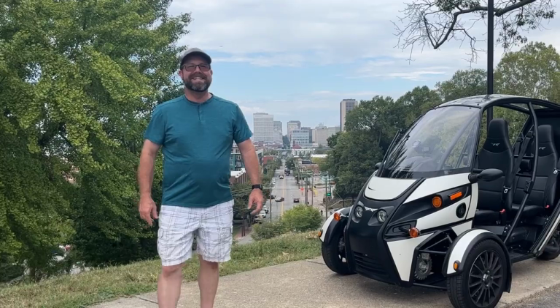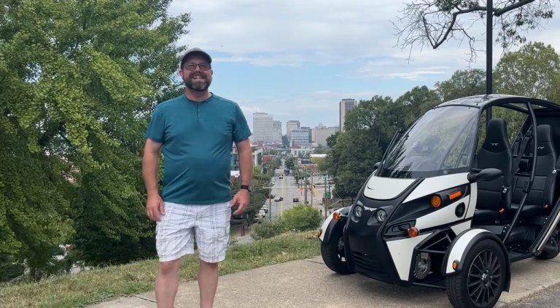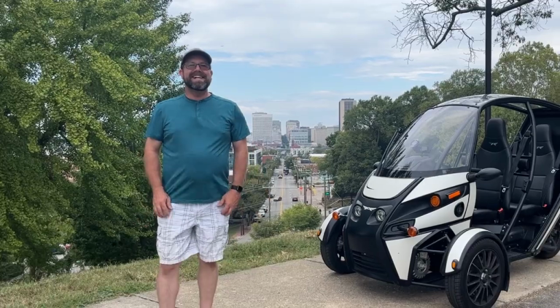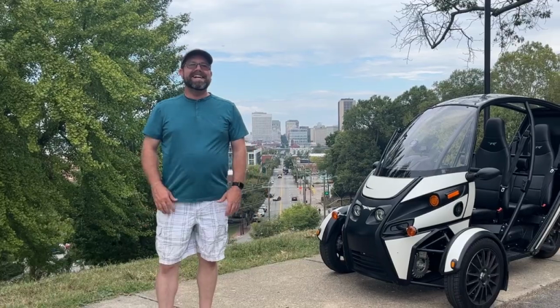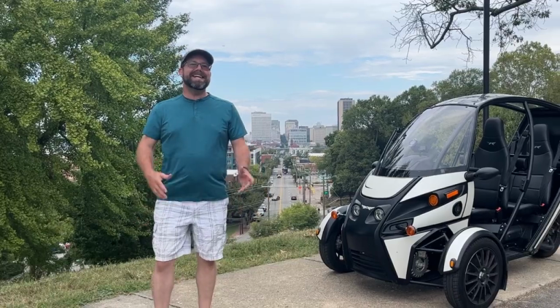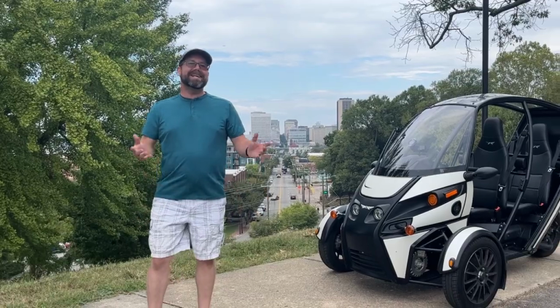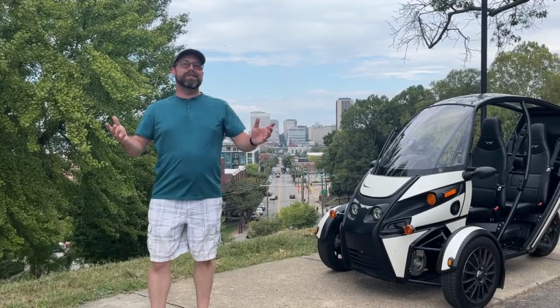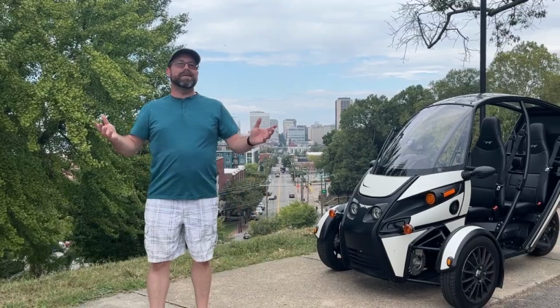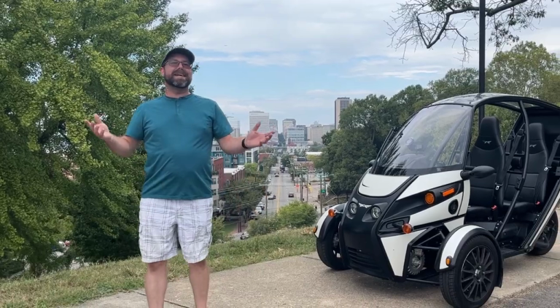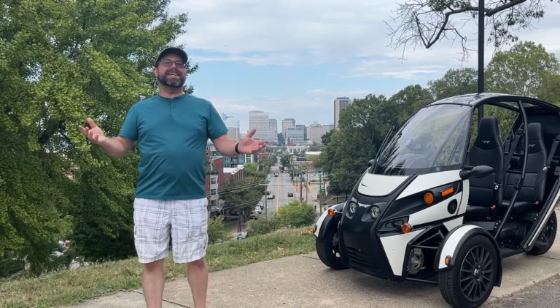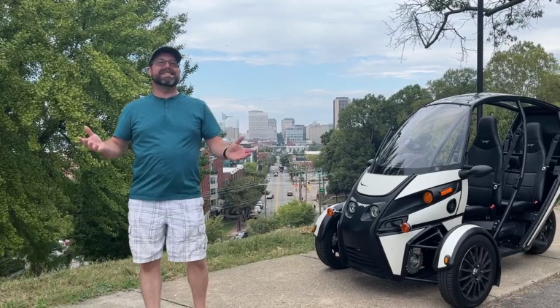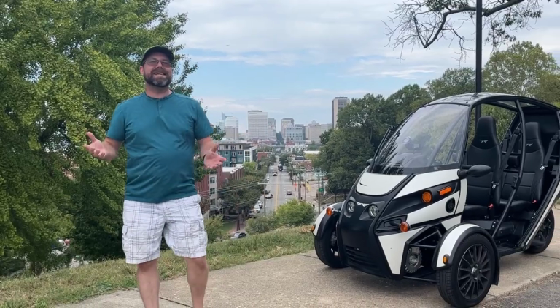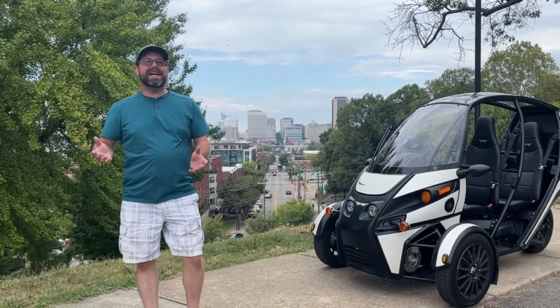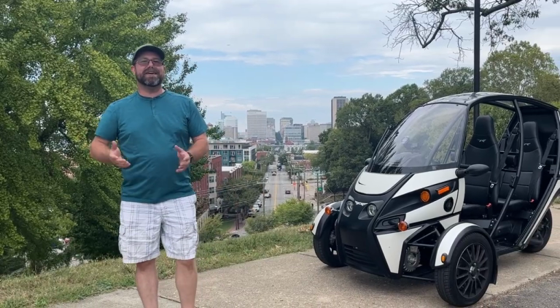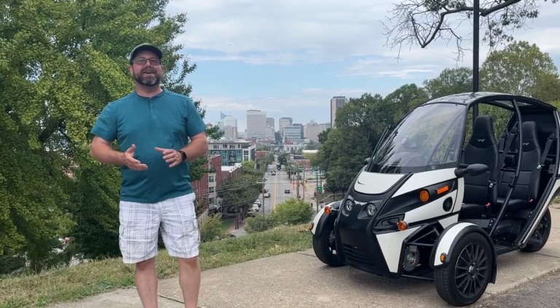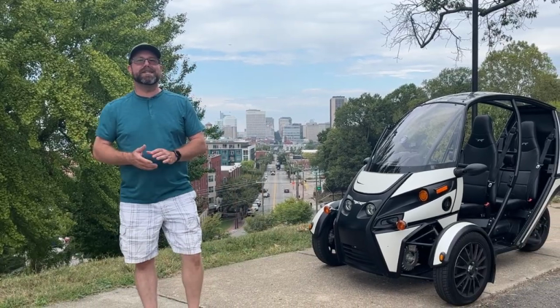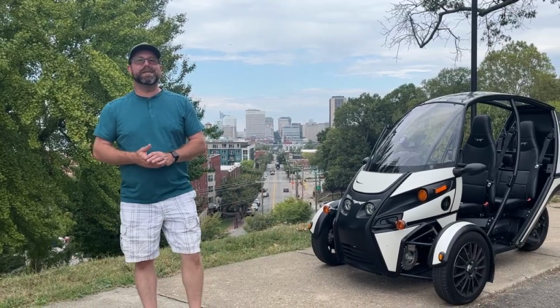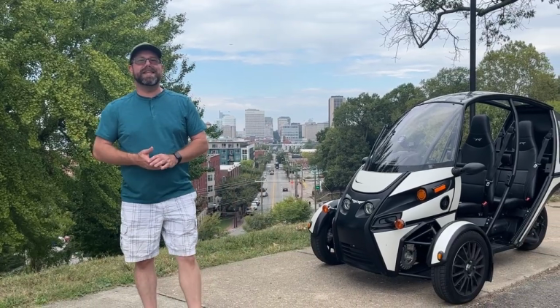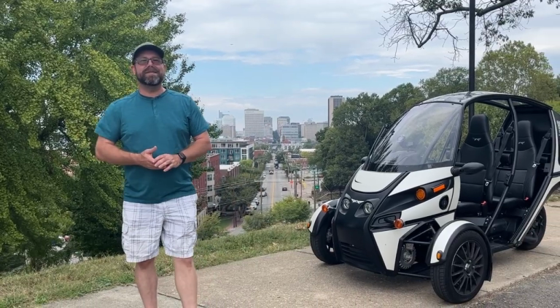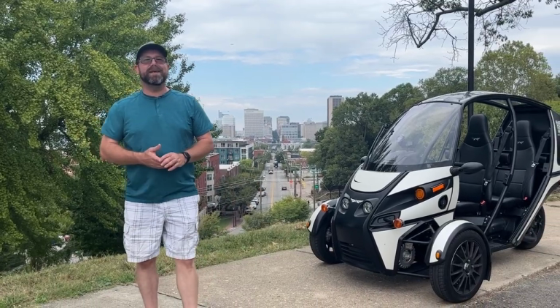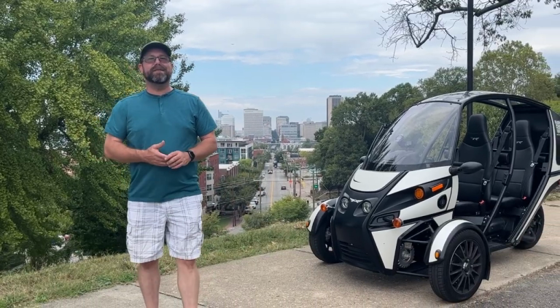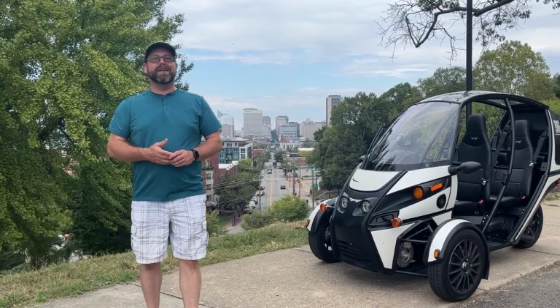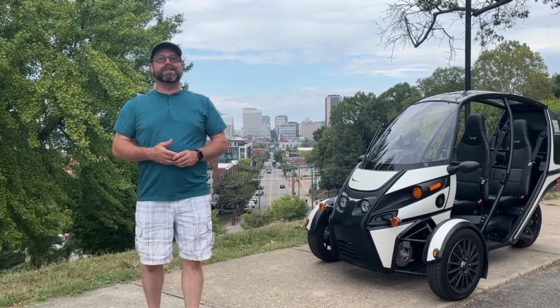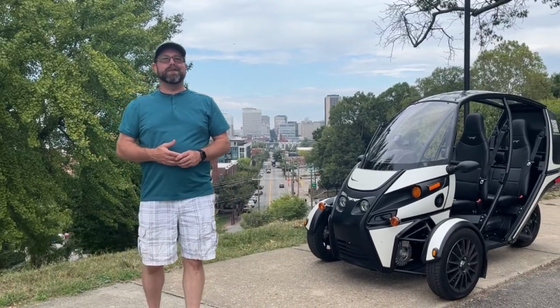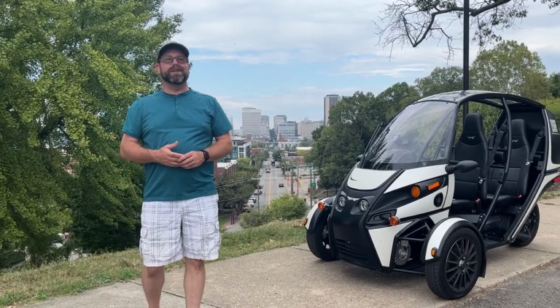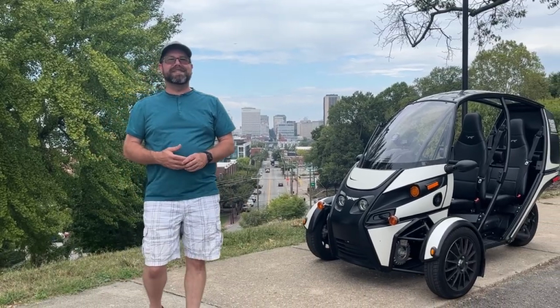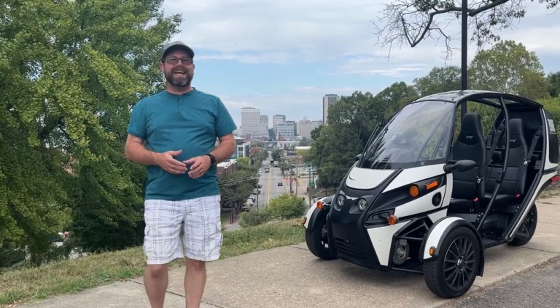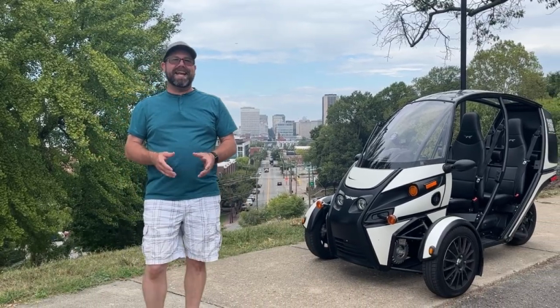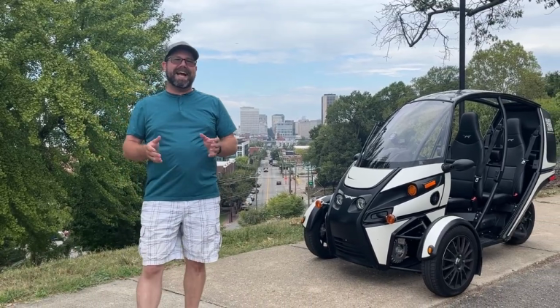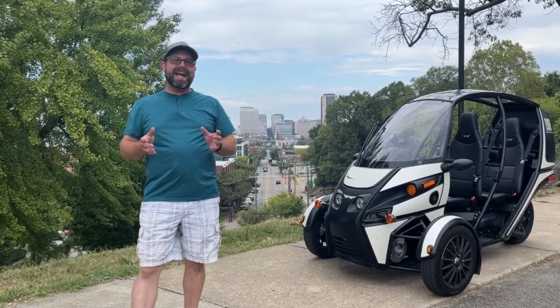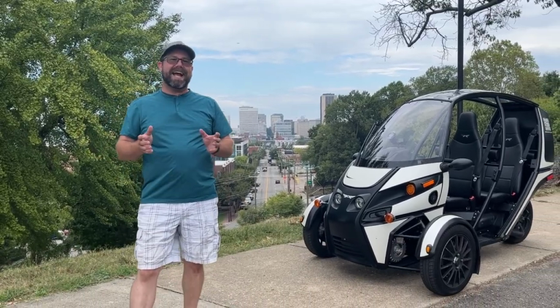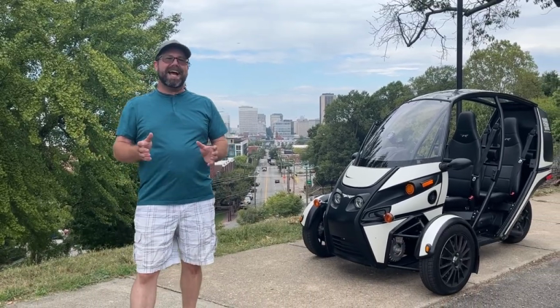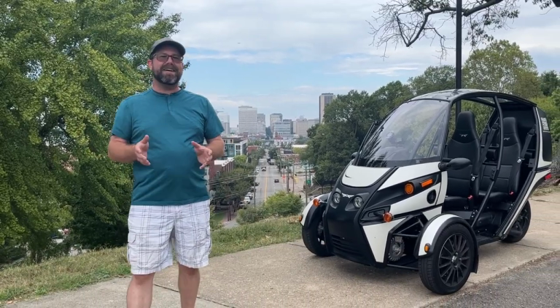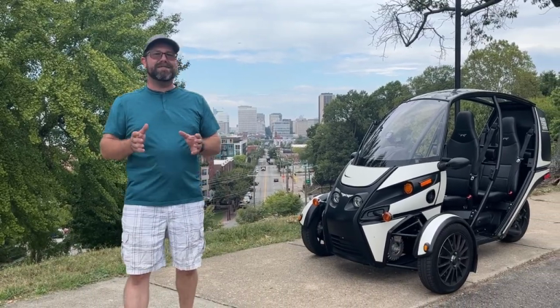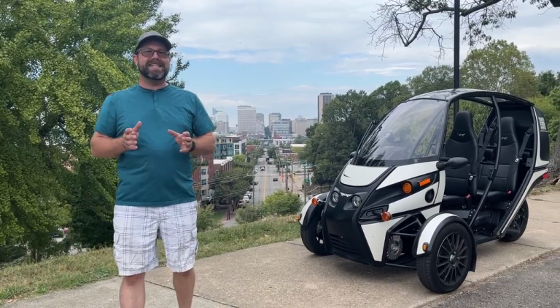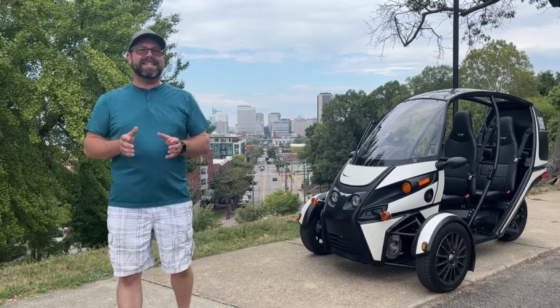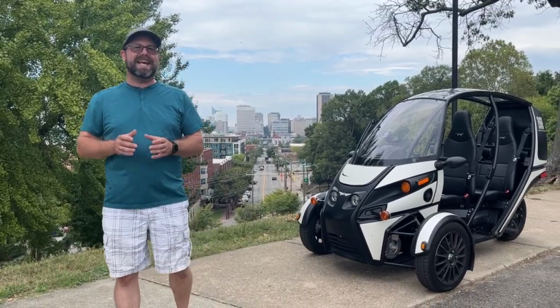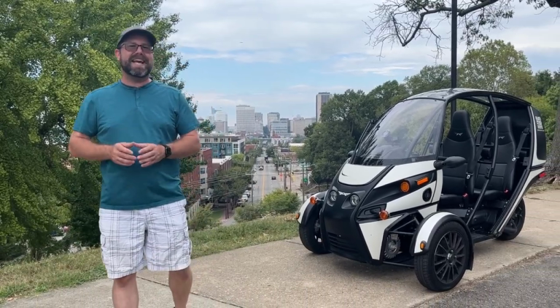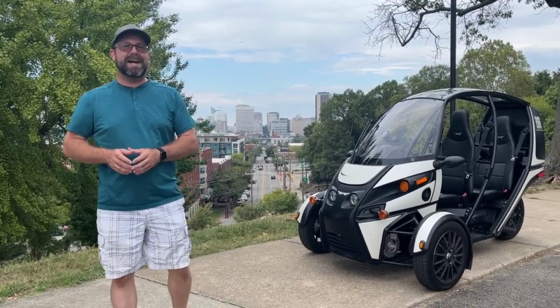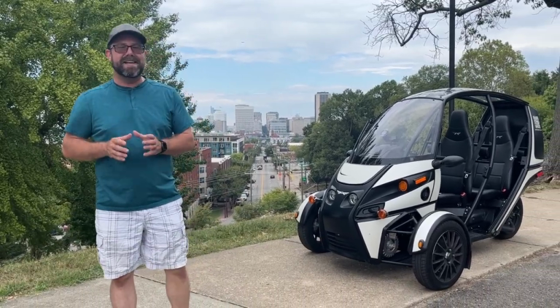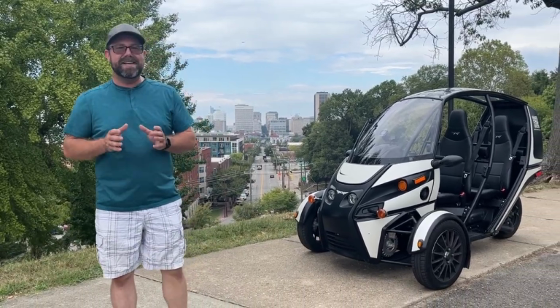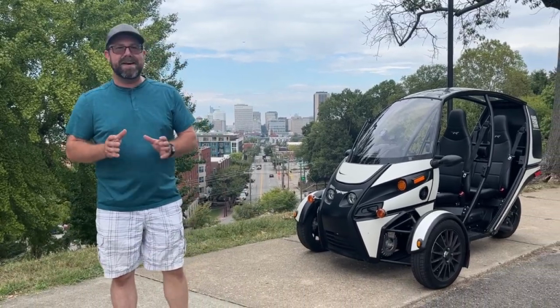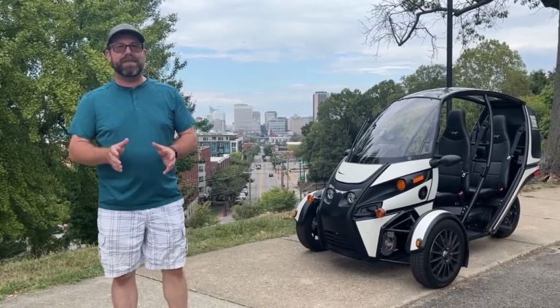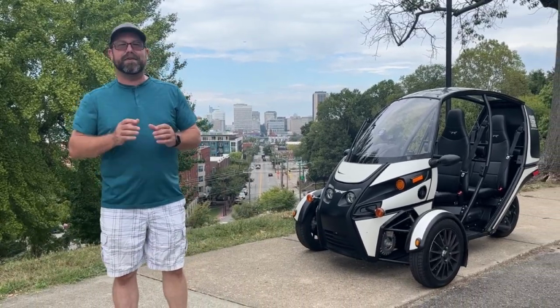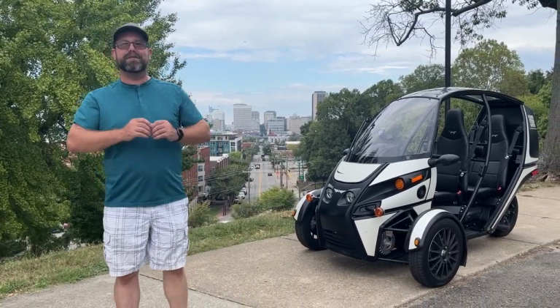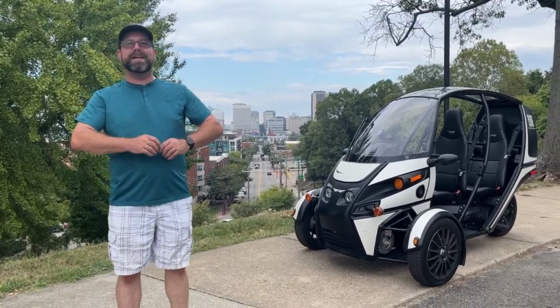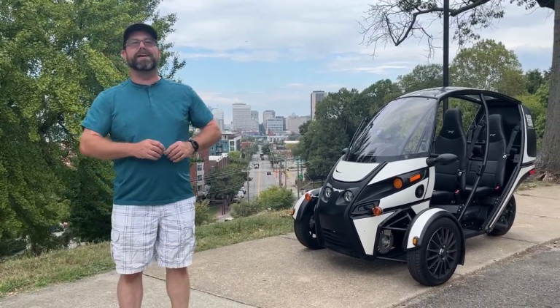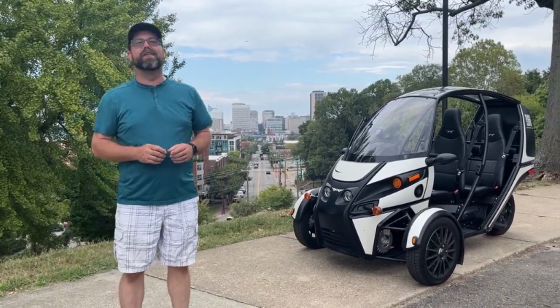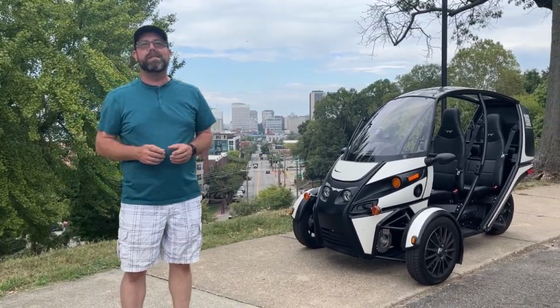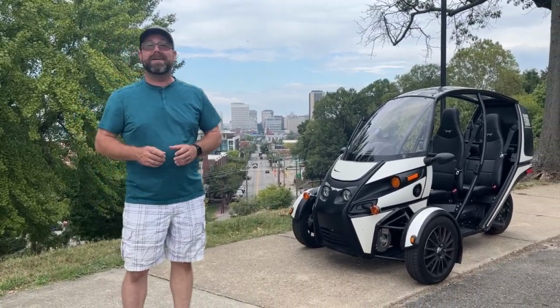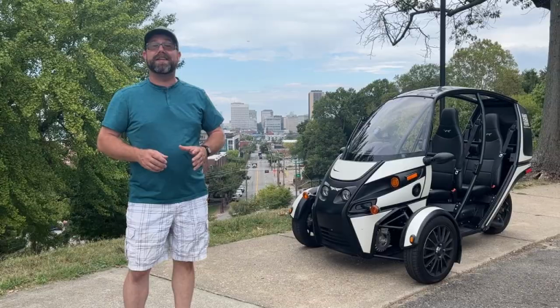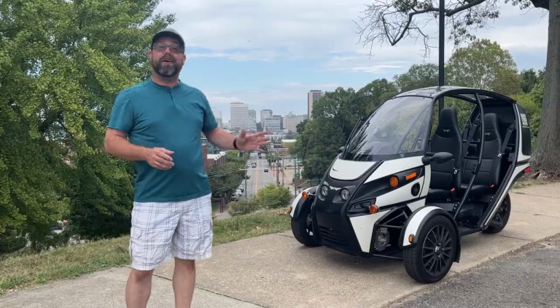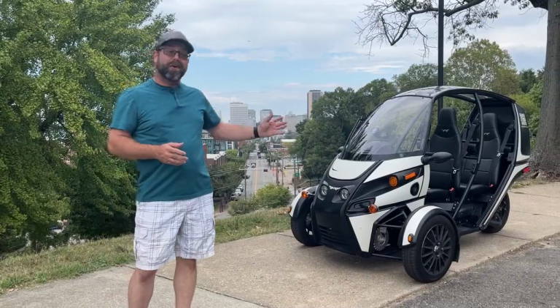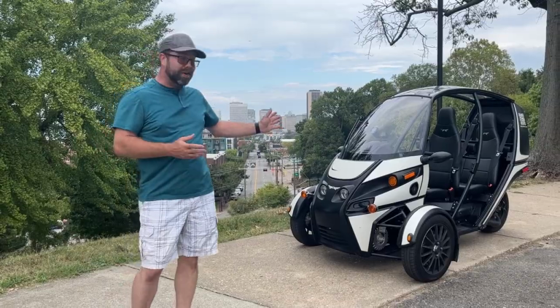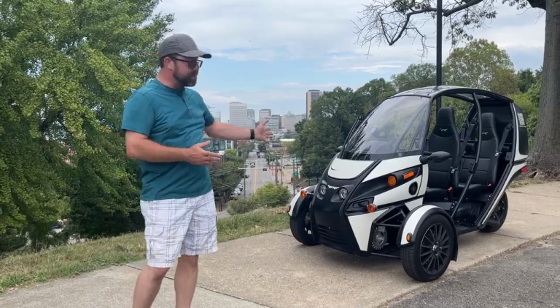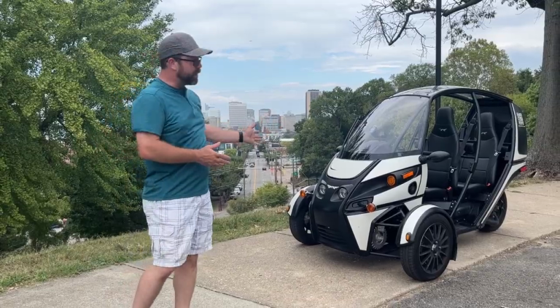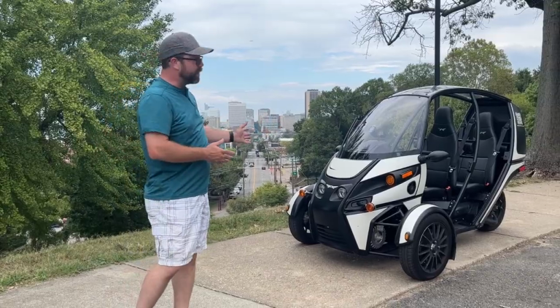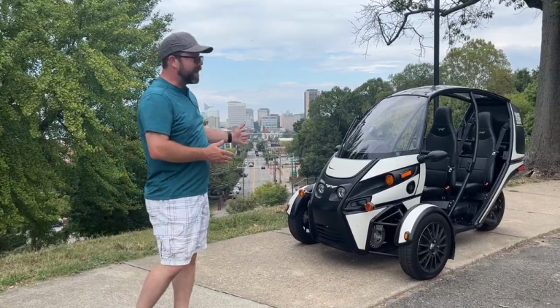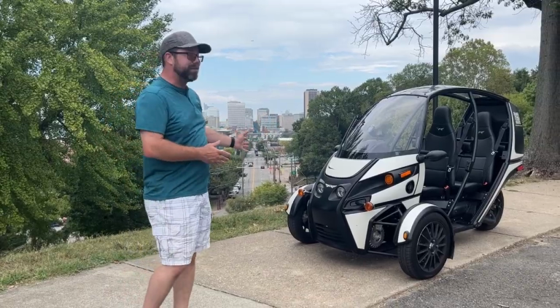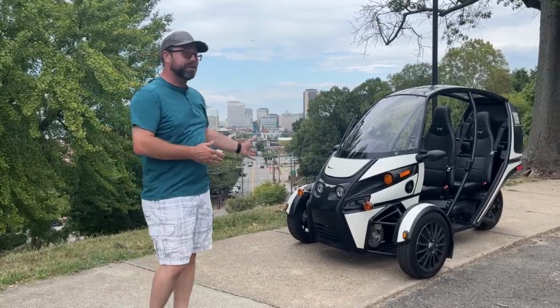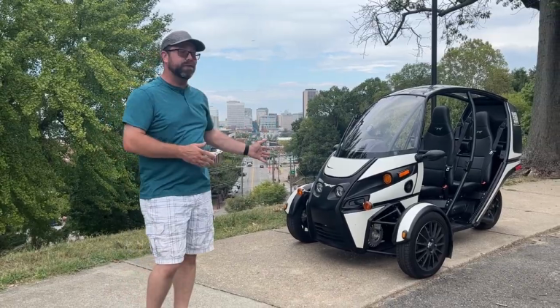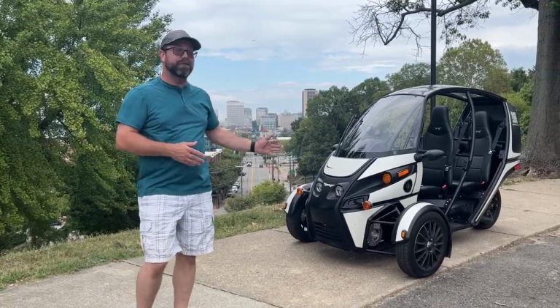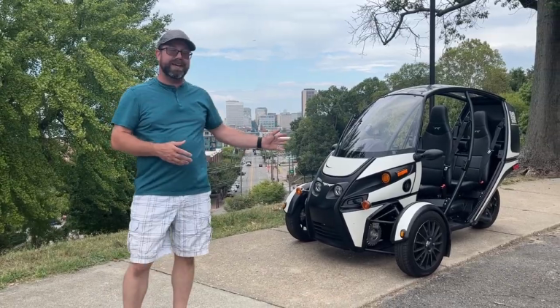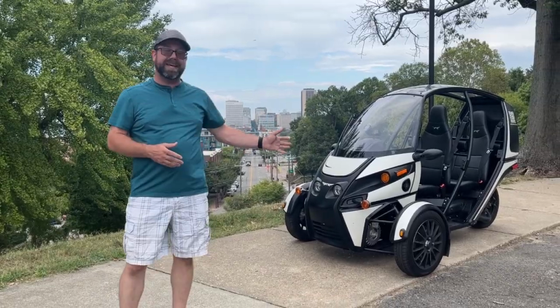Hey everybody, it's Zach Hurst with EV Resource and I have today another video about the Arcimoto FUV.